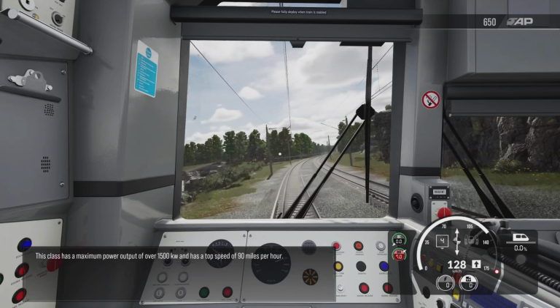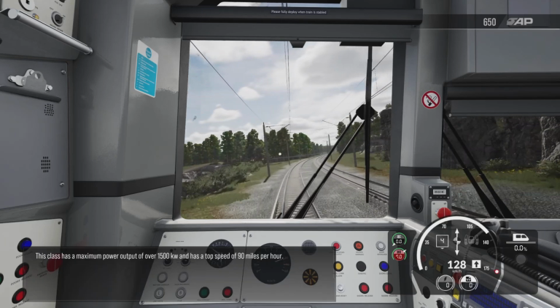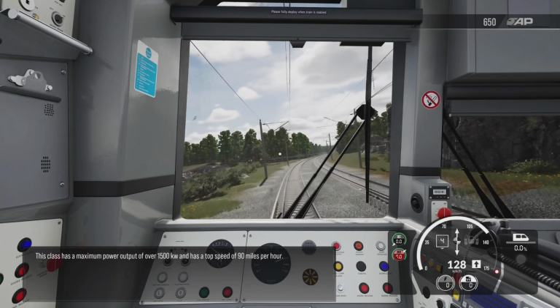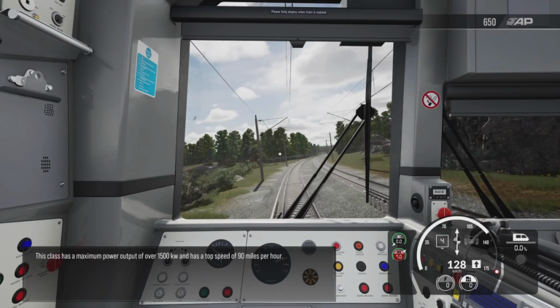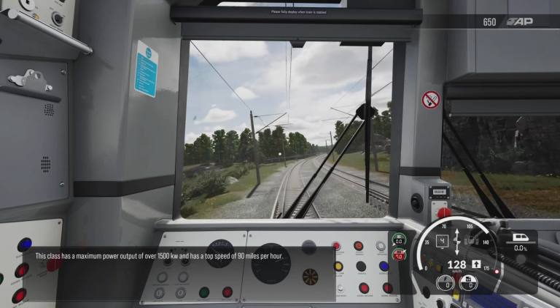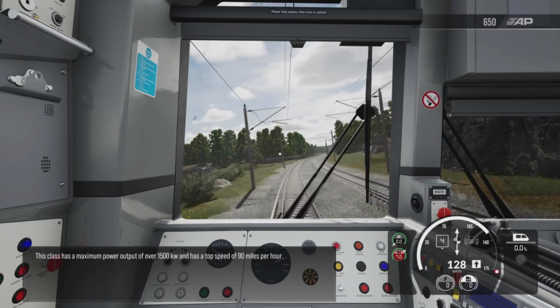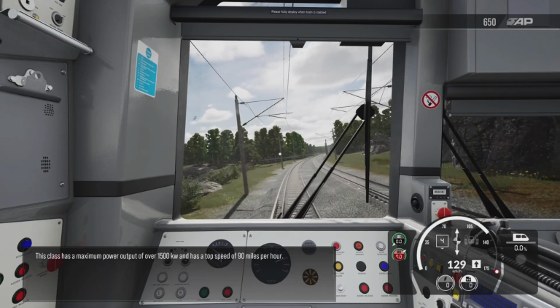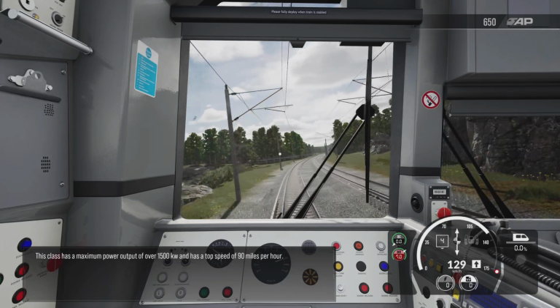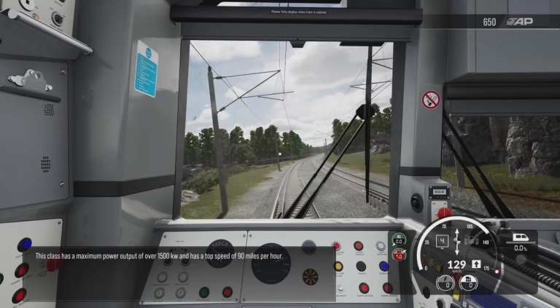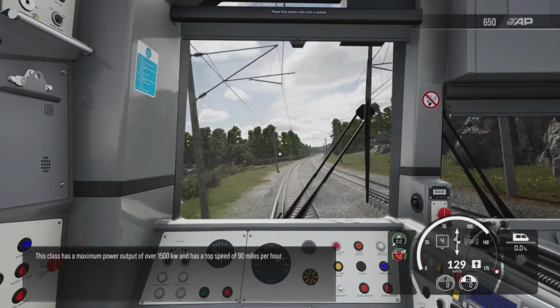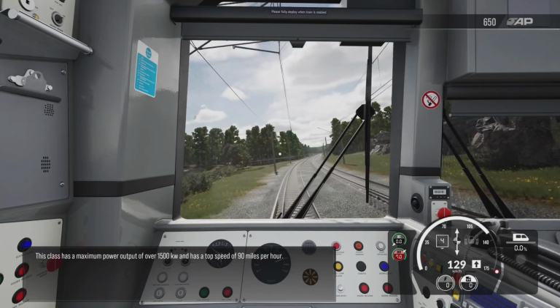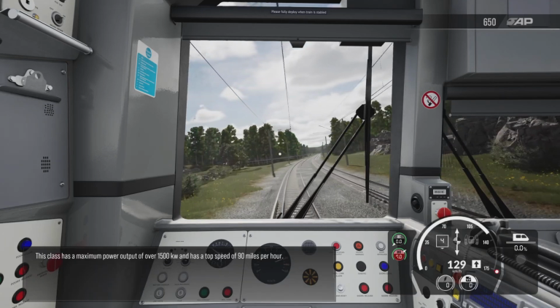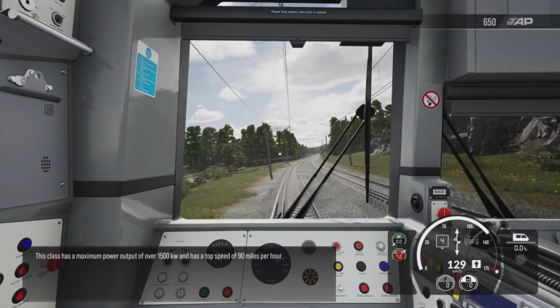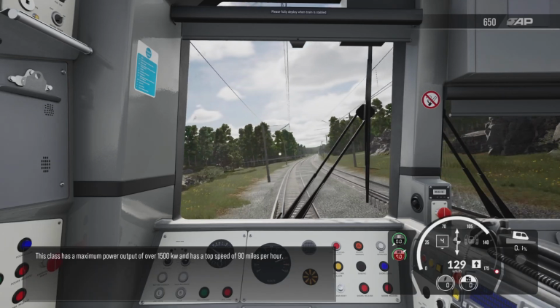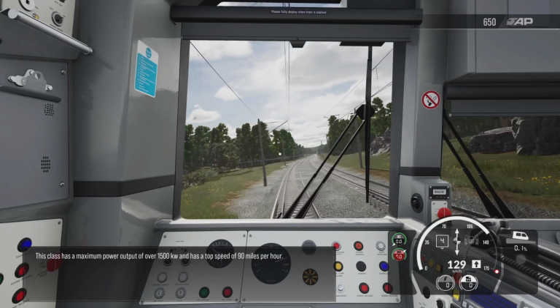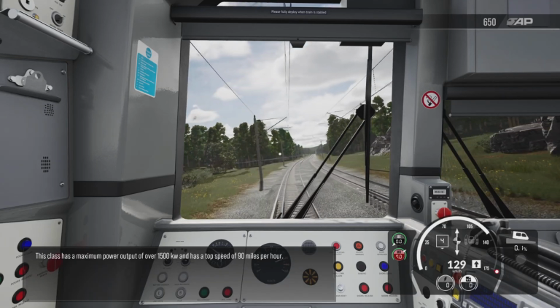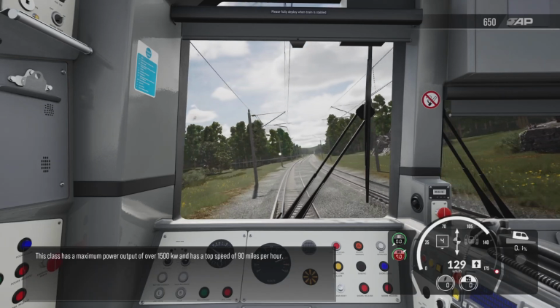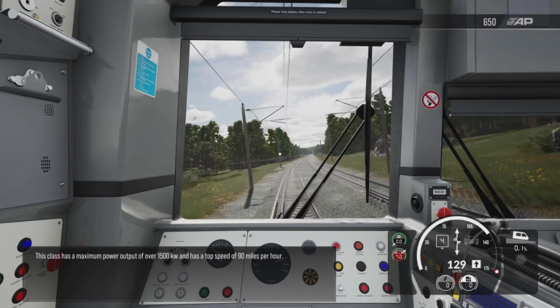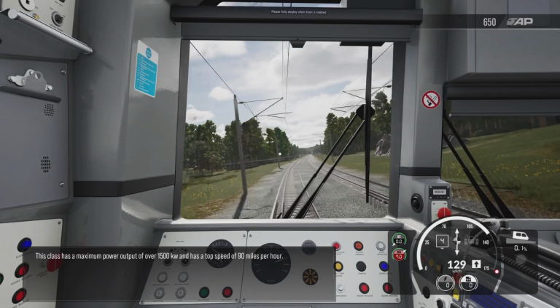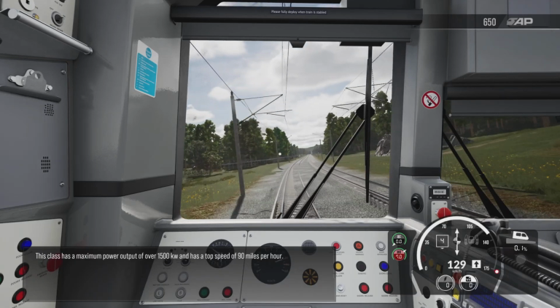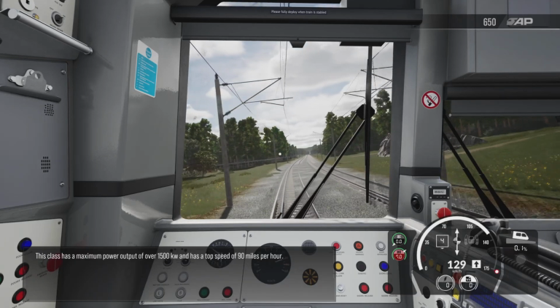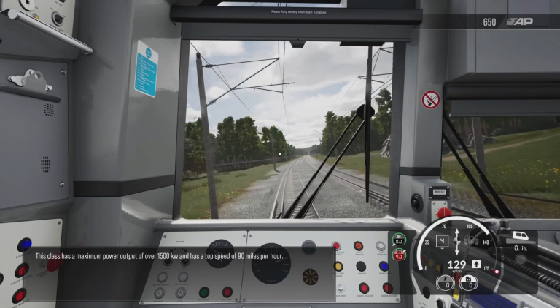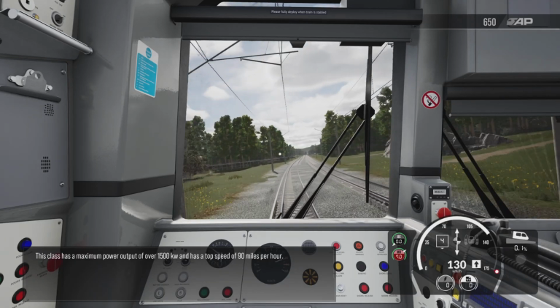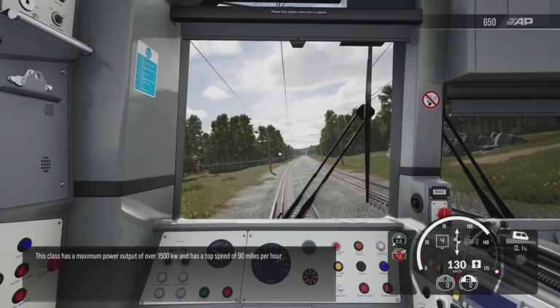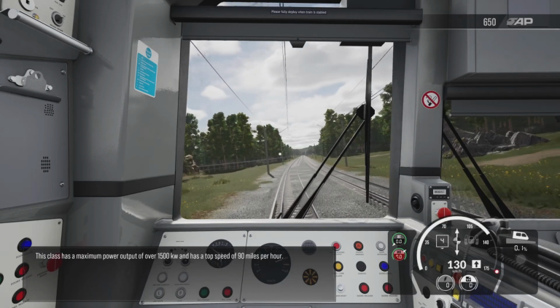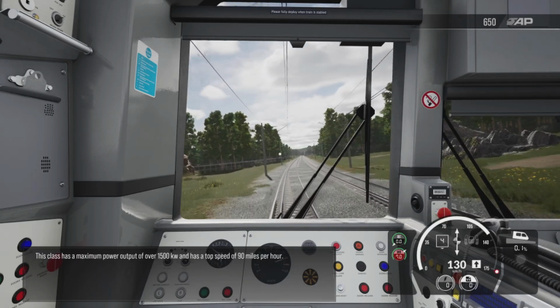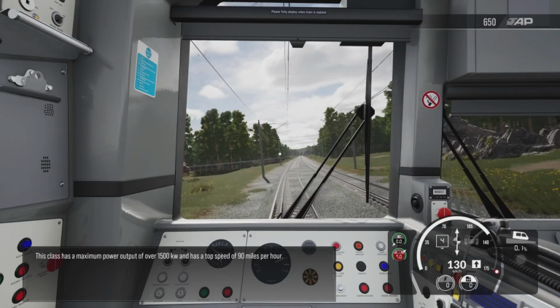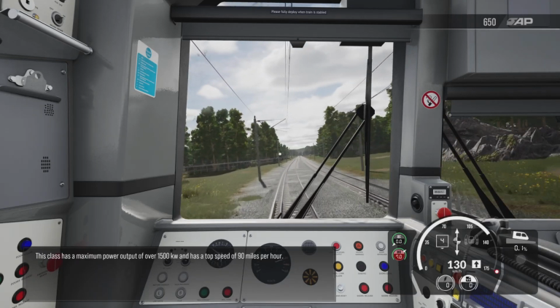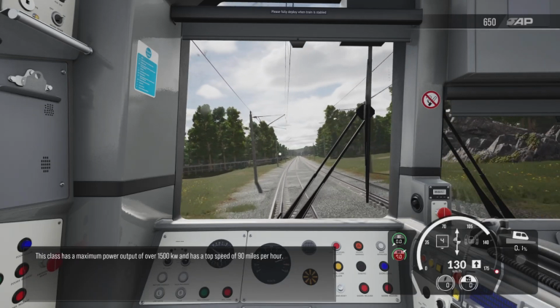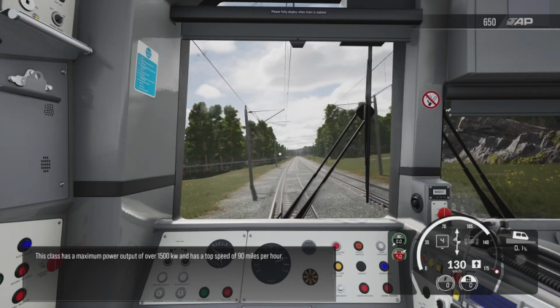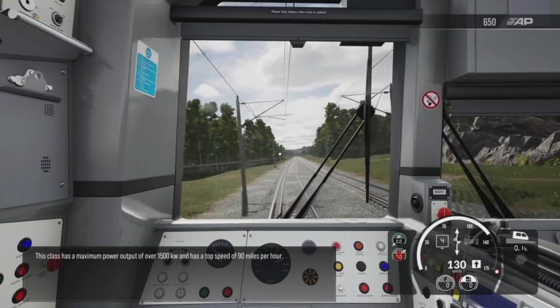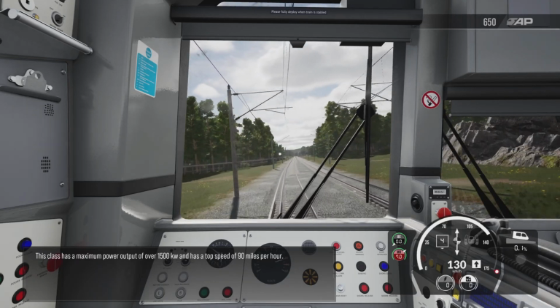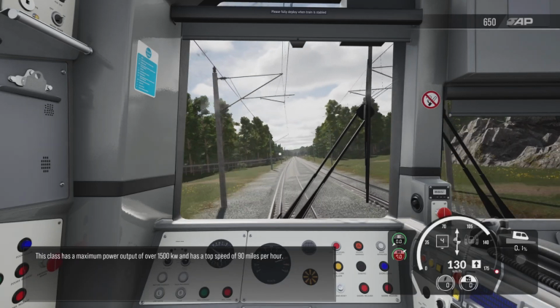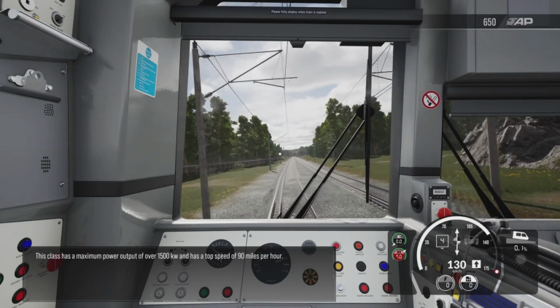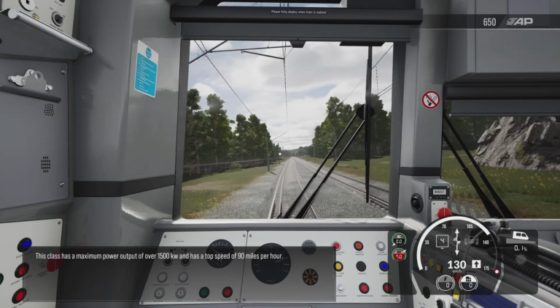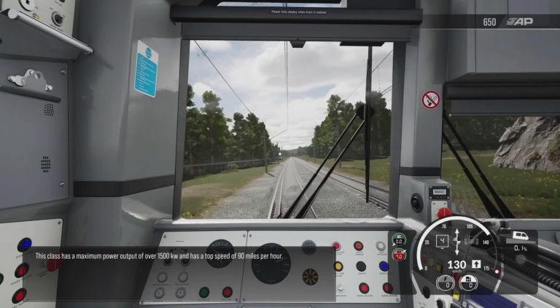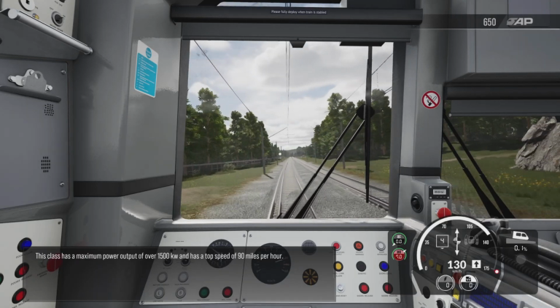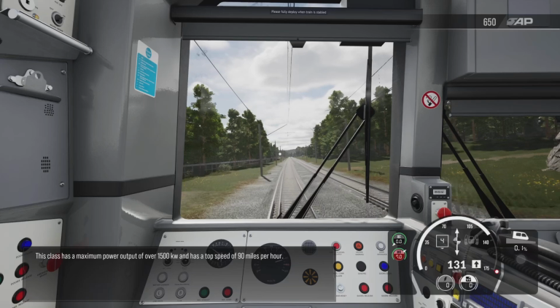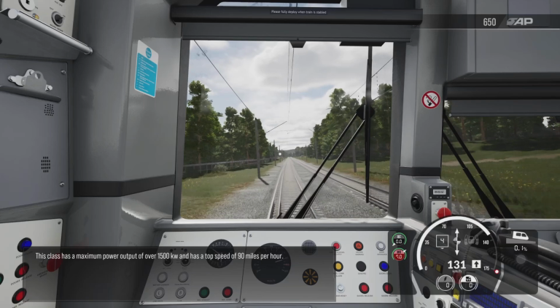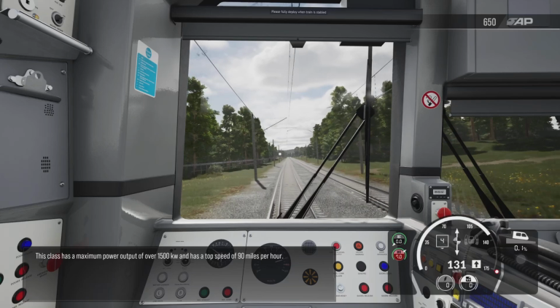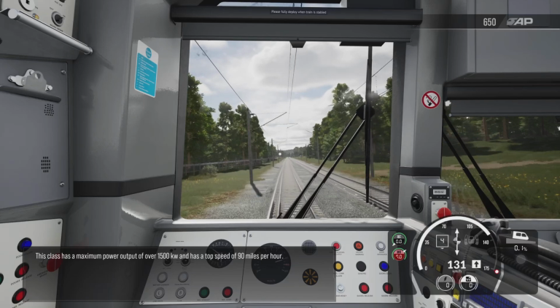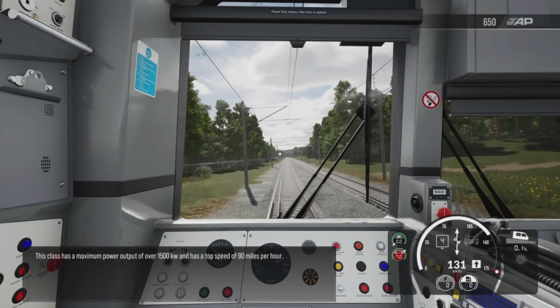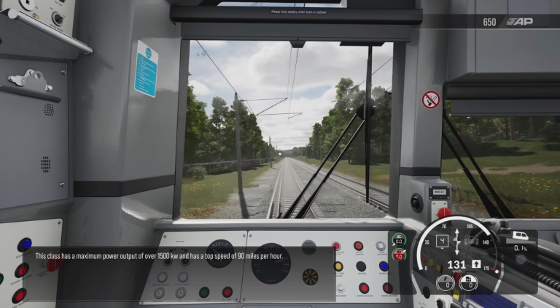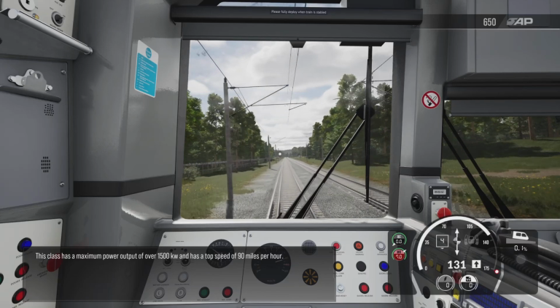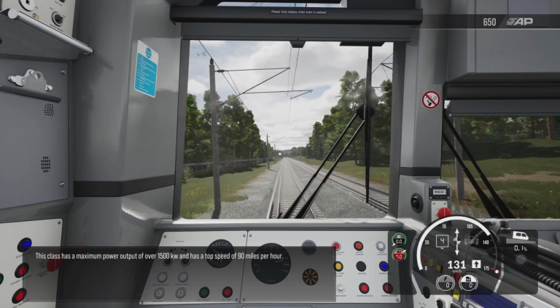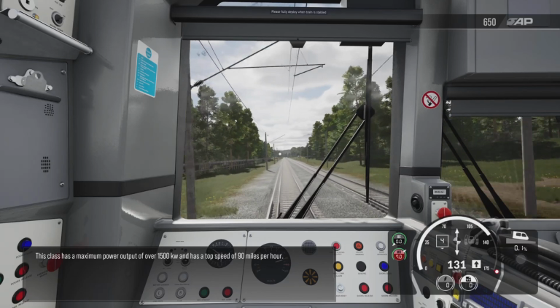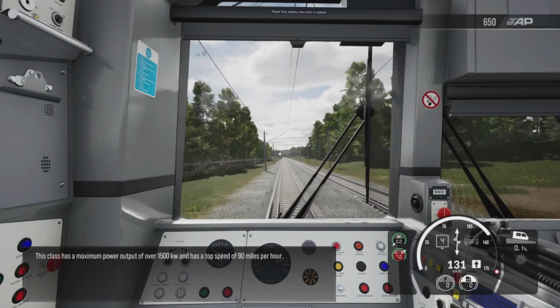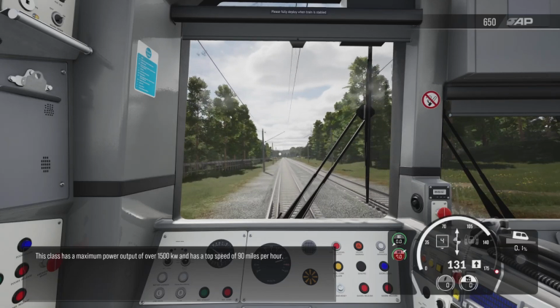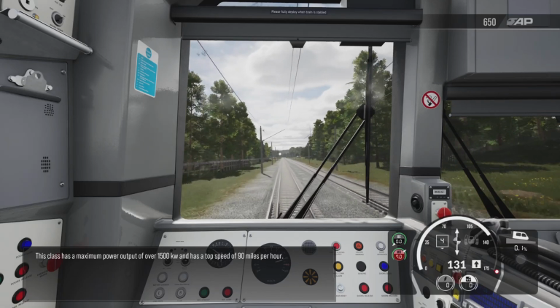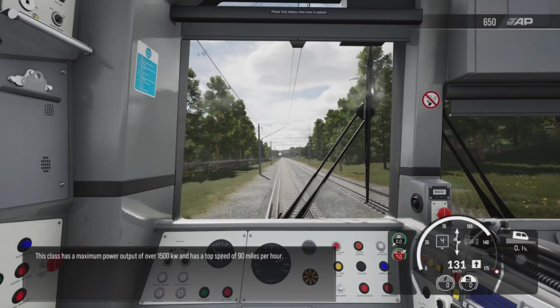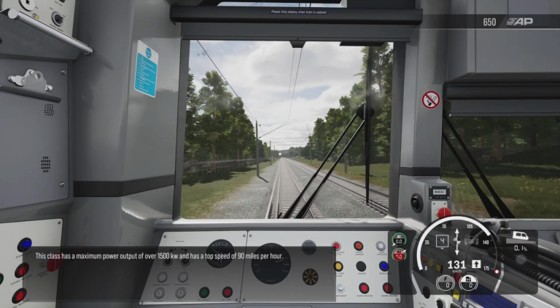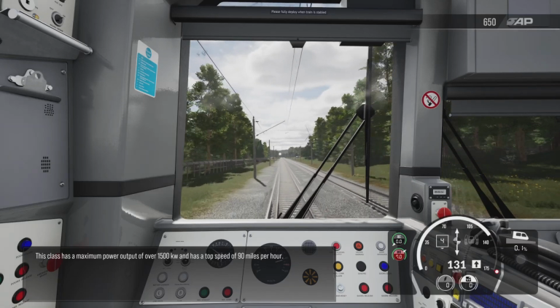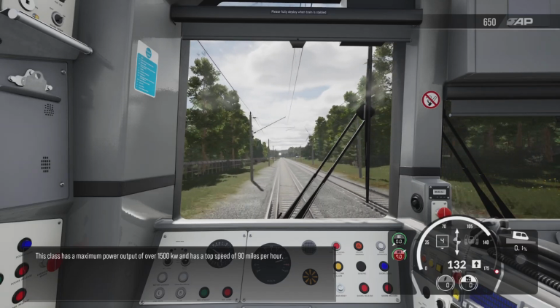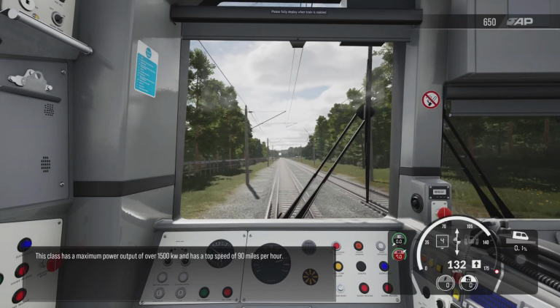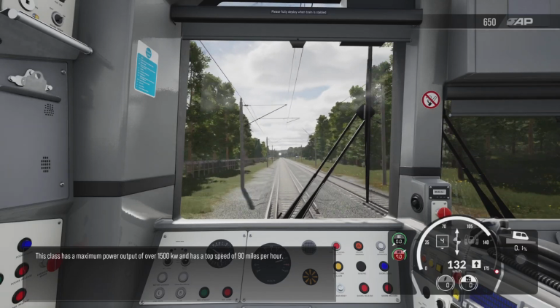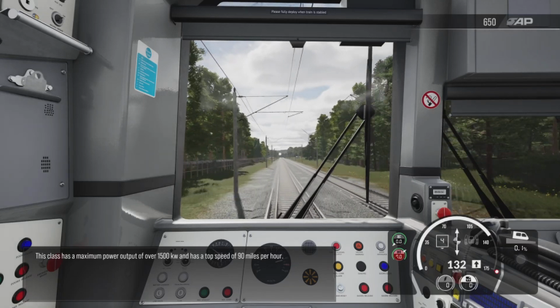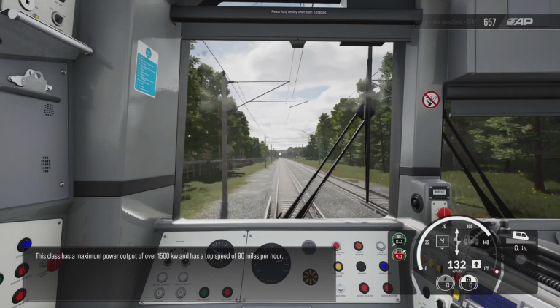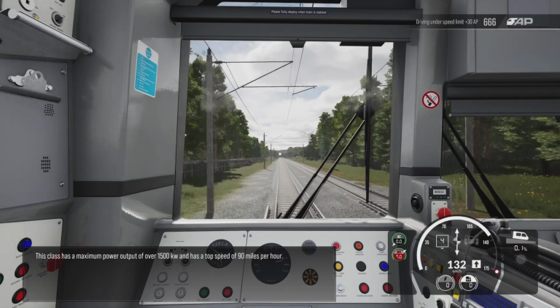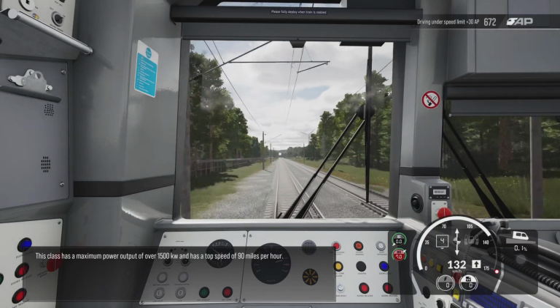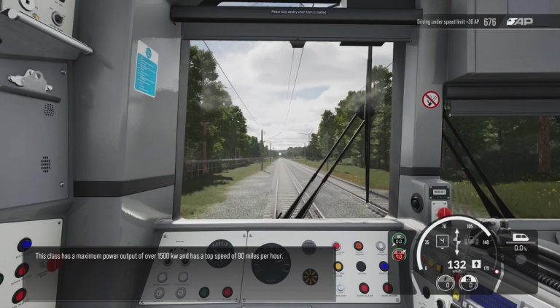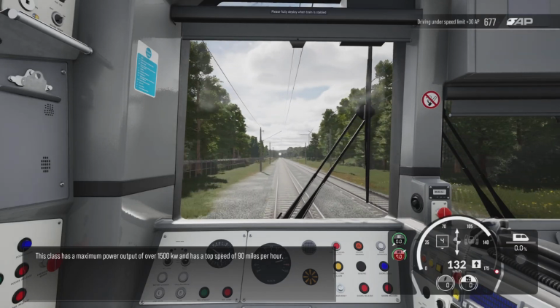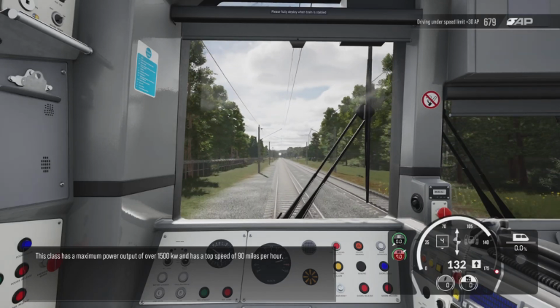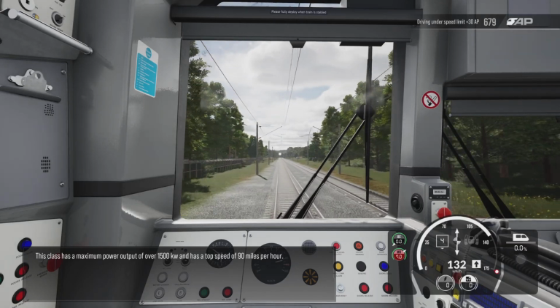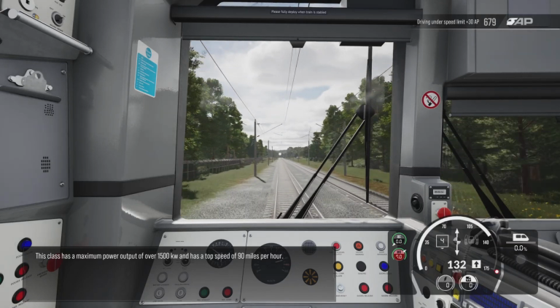This class has a maximum power output of over 1,500 kilowatts and has a top speed of 90 miles per hour.